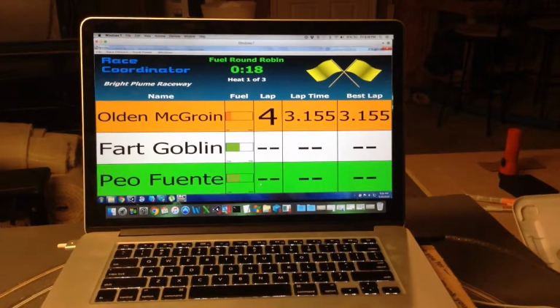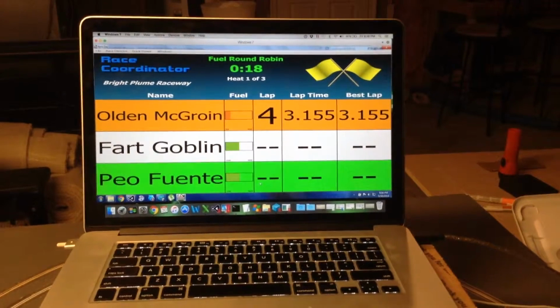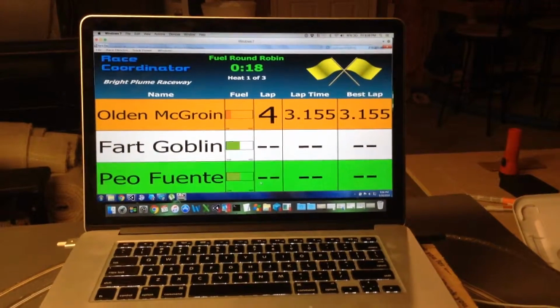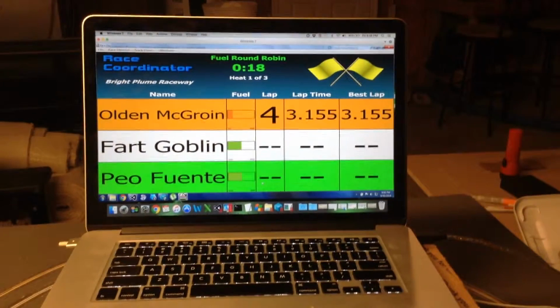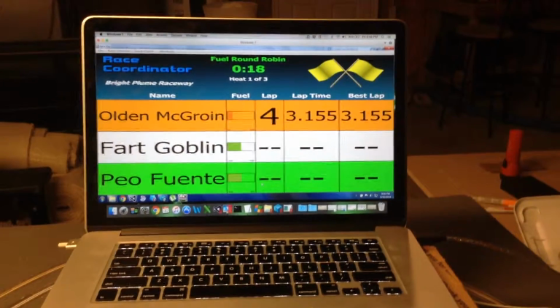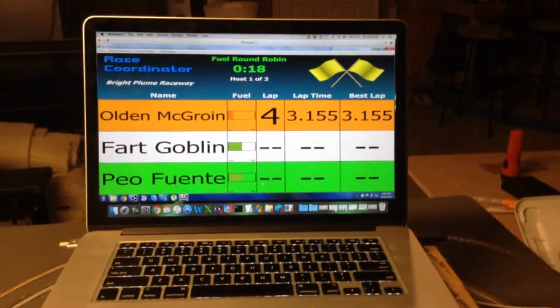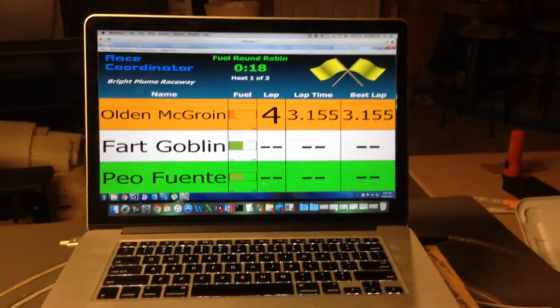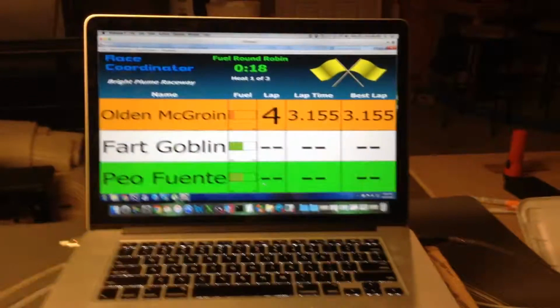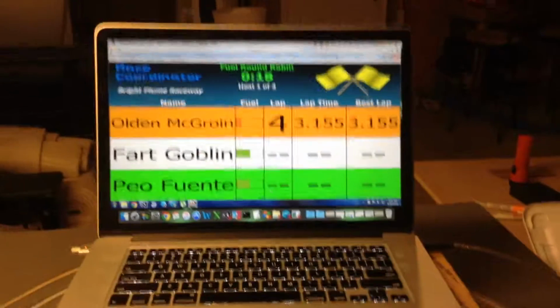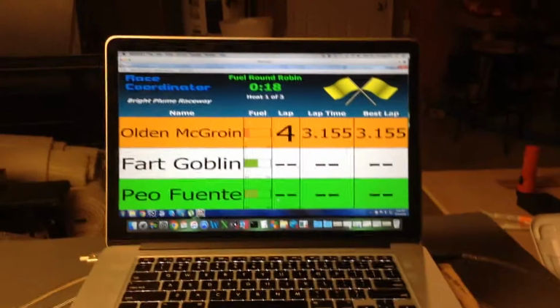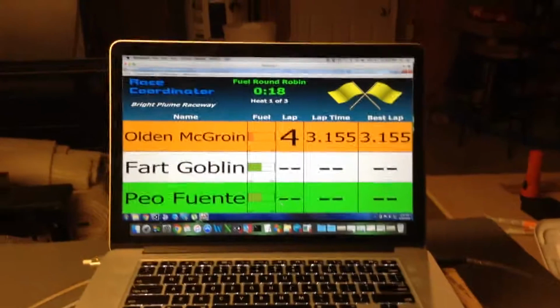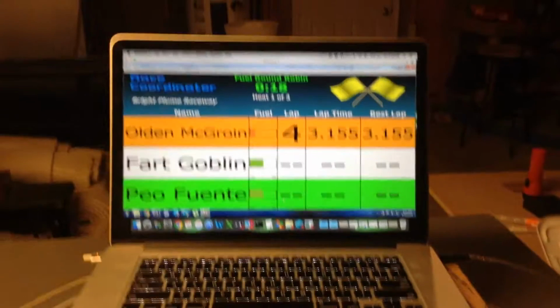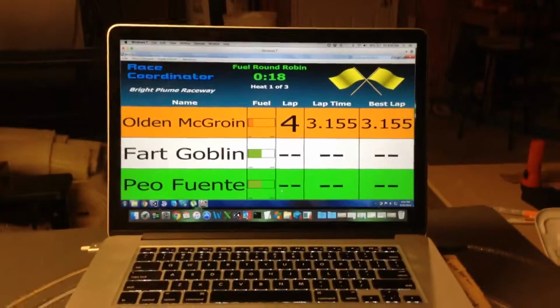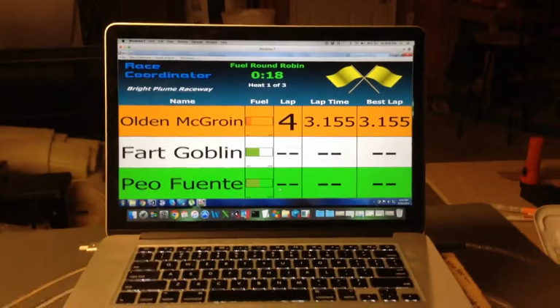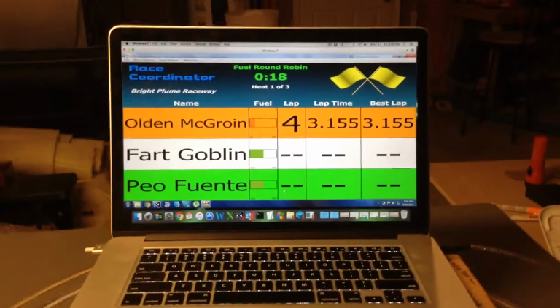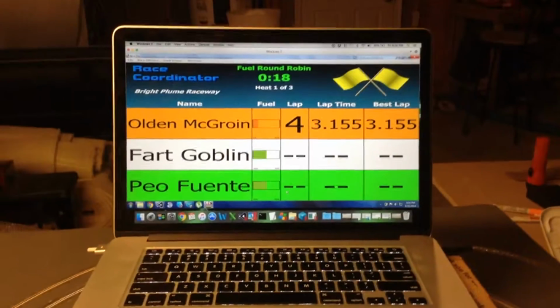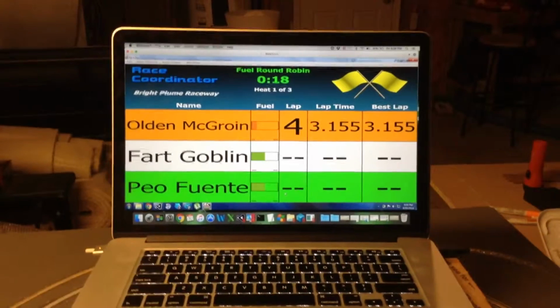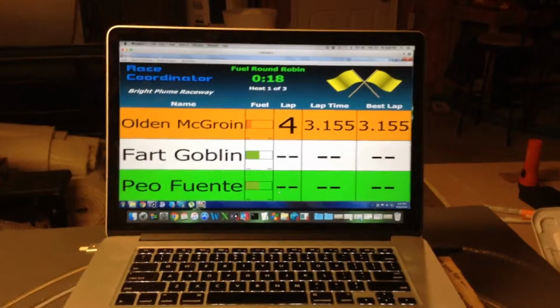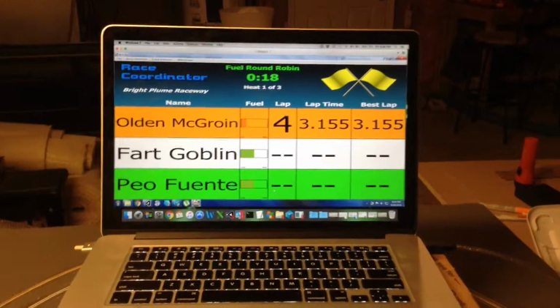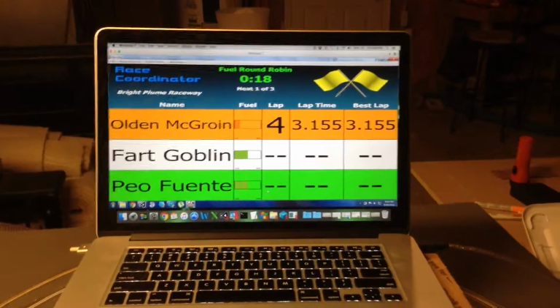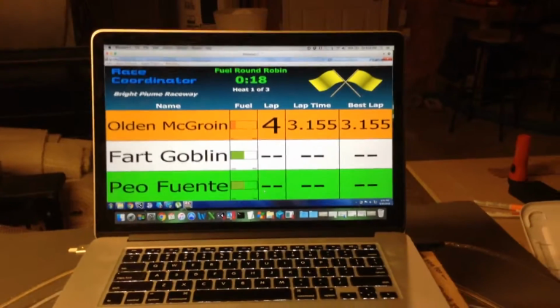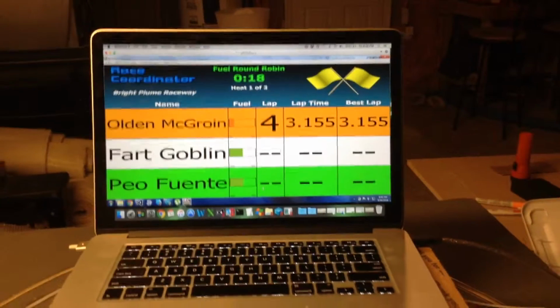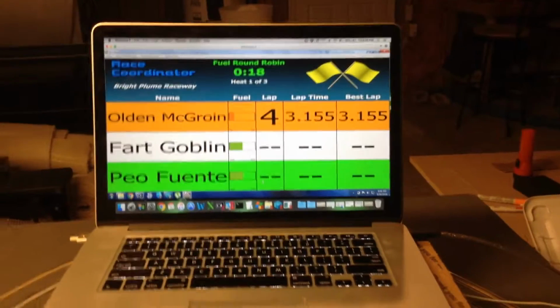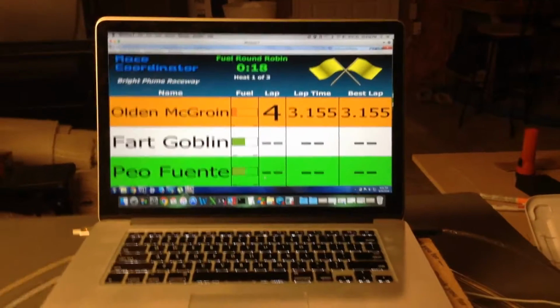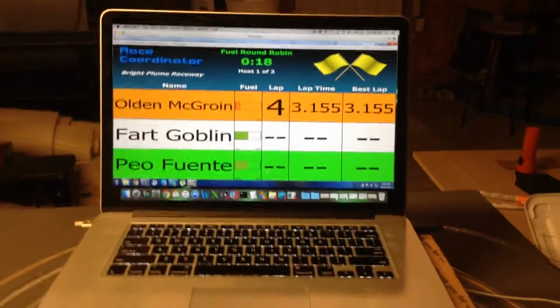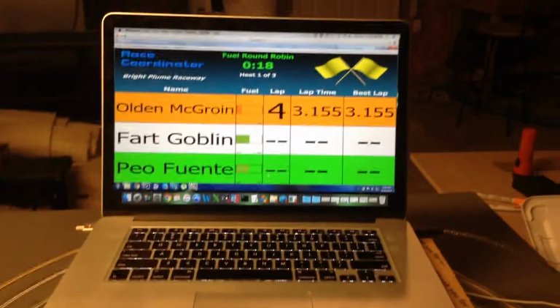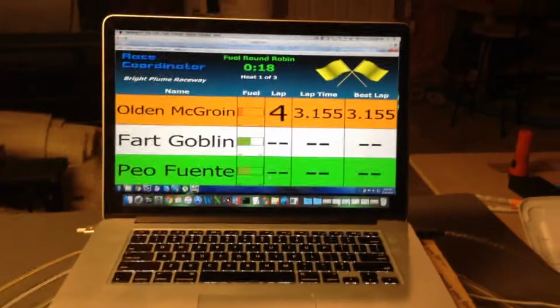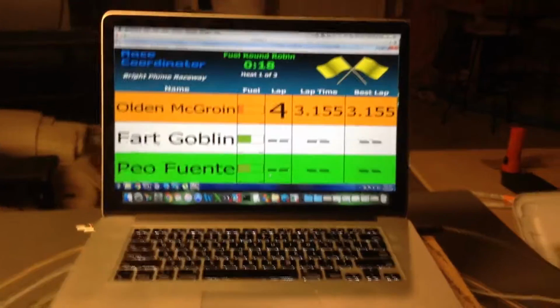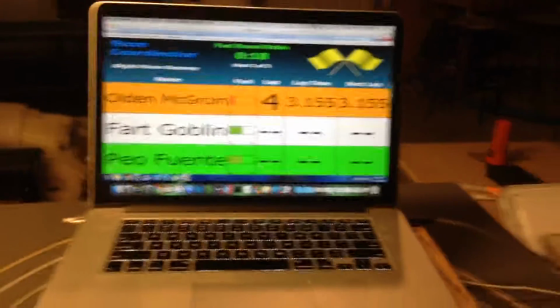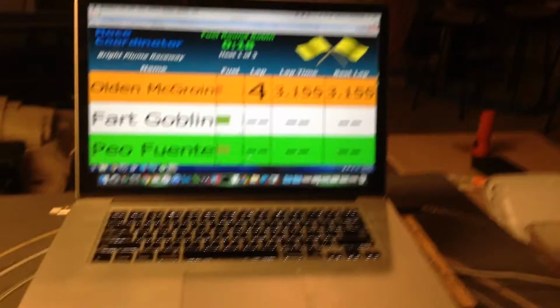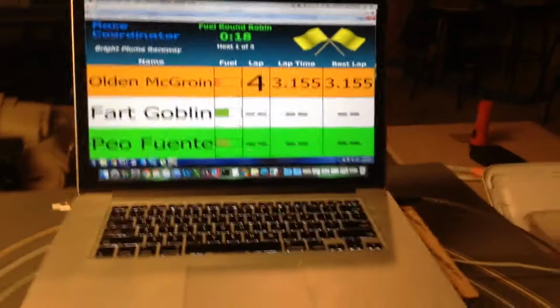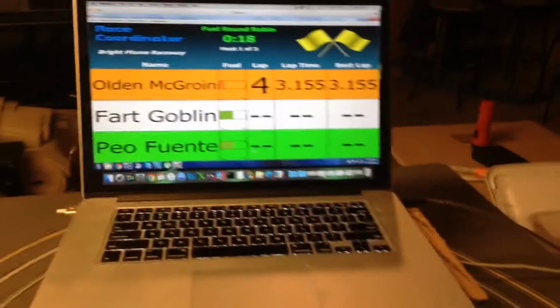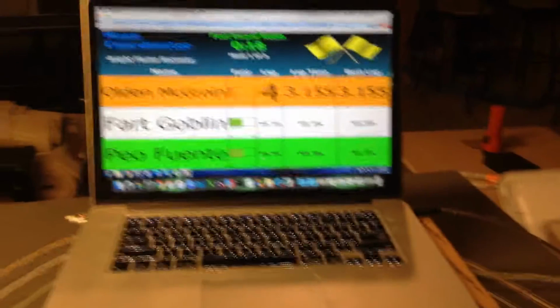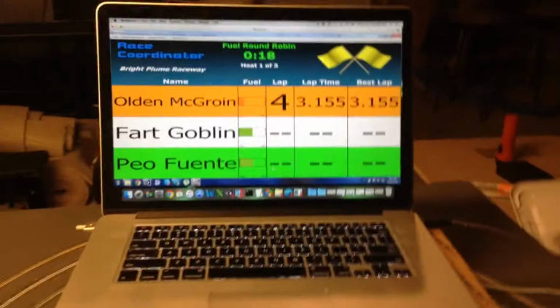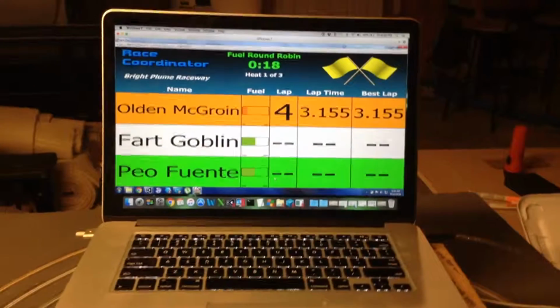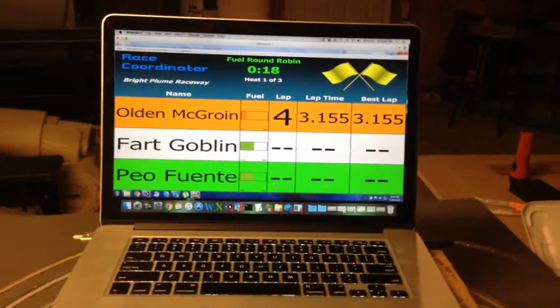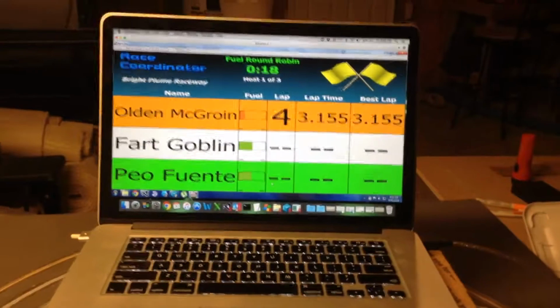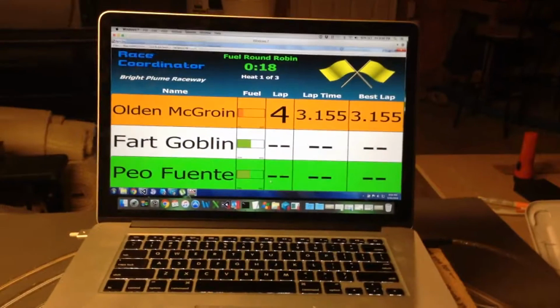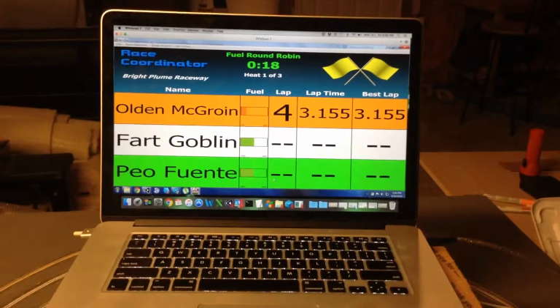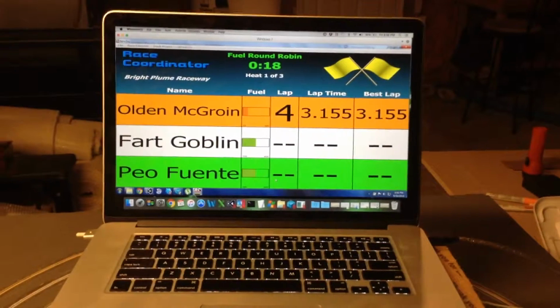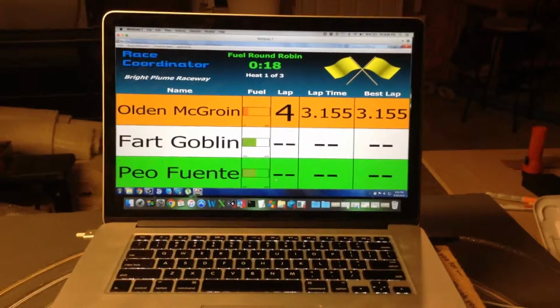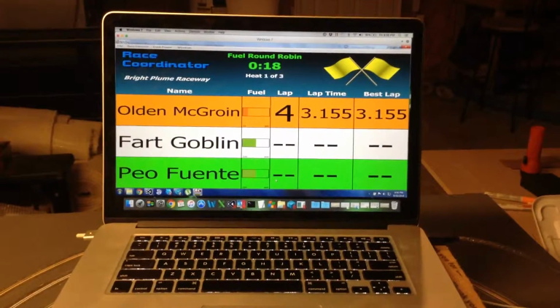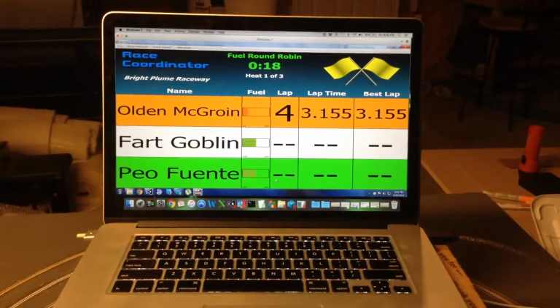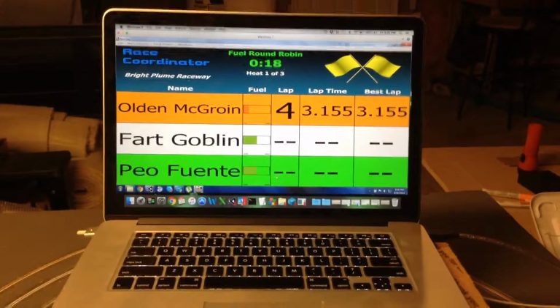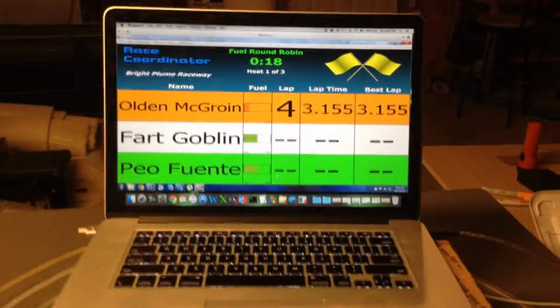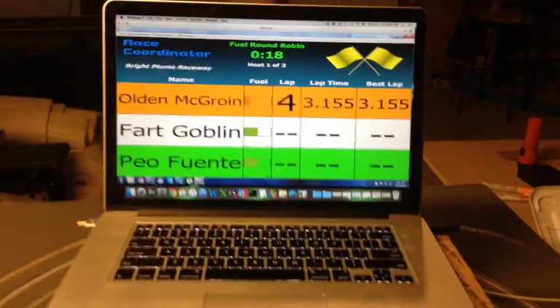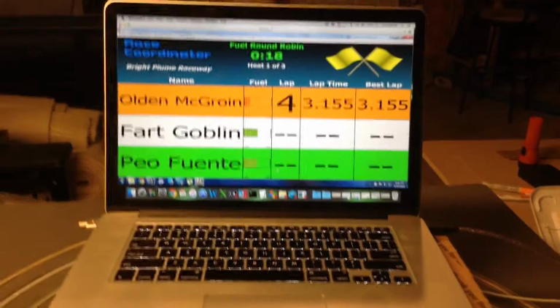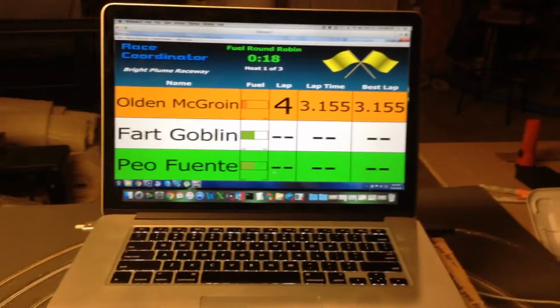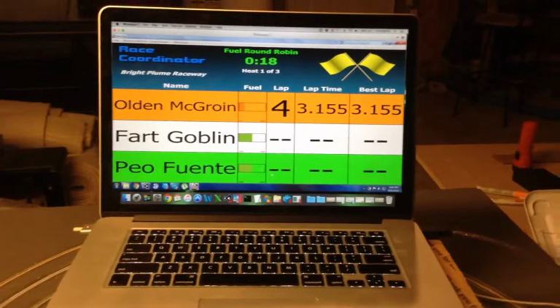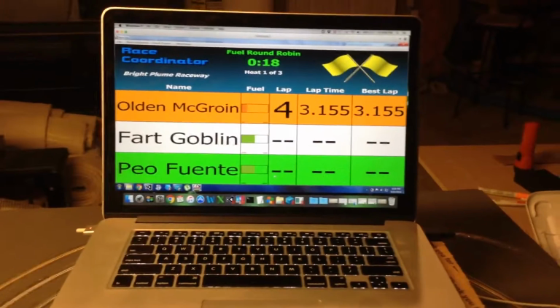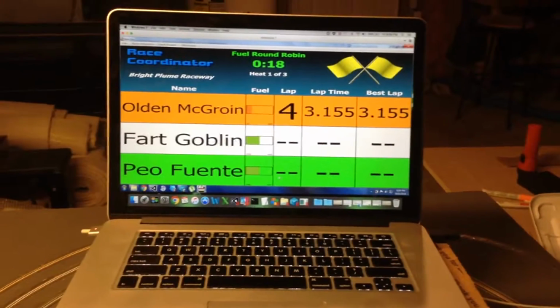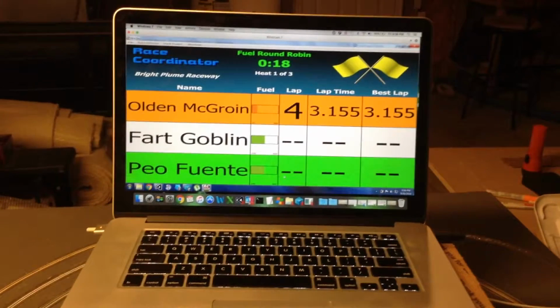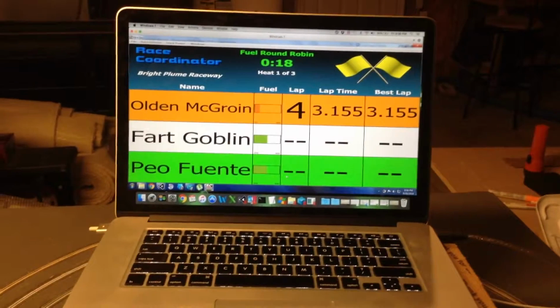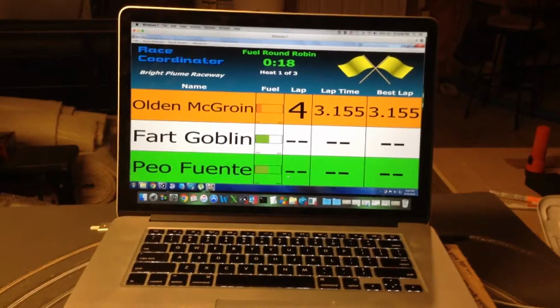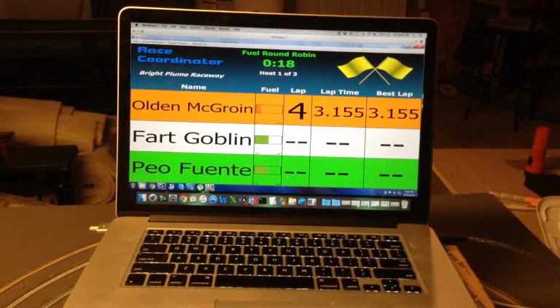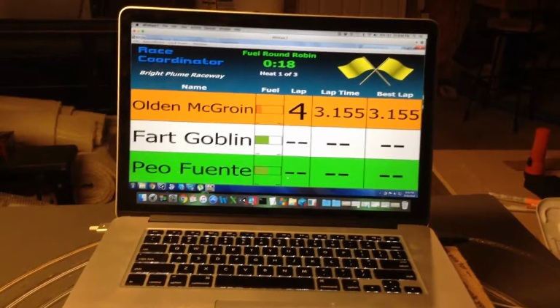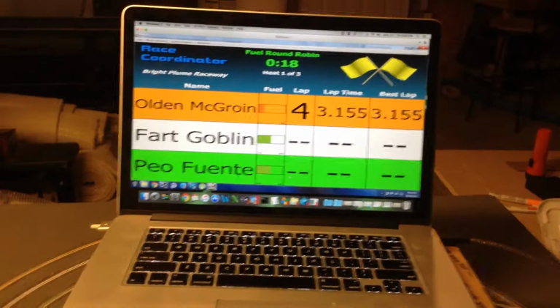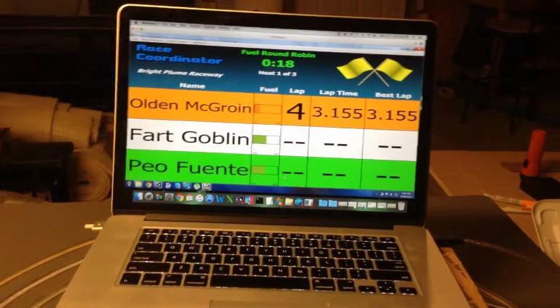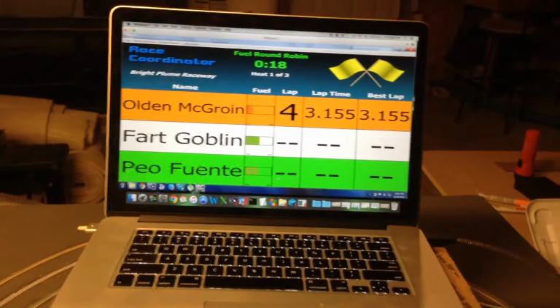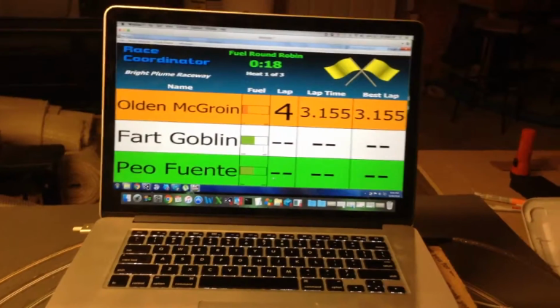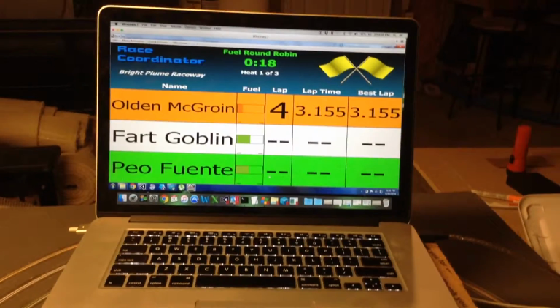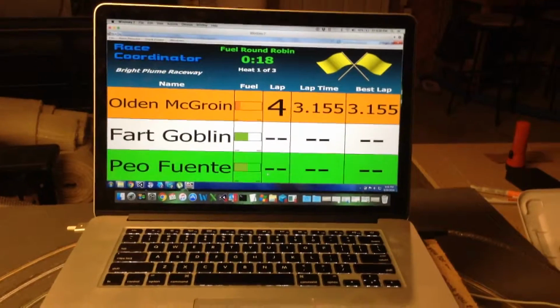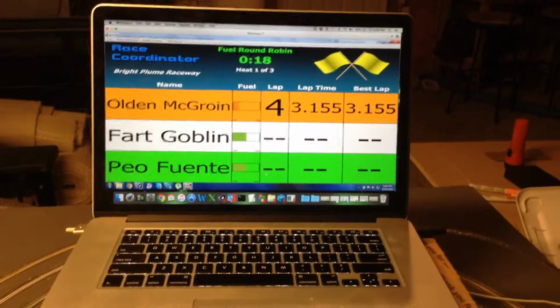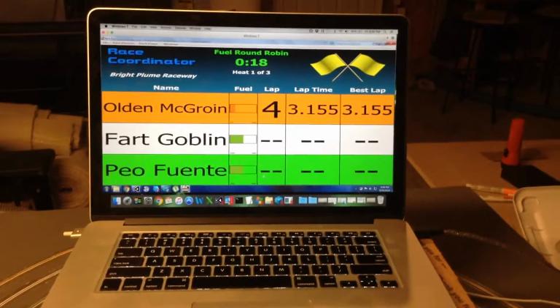Hi folks, this is Dave at Race Coordinator. I'm doing a second video here to talk about some new features coming down in the Race Coordinator software.